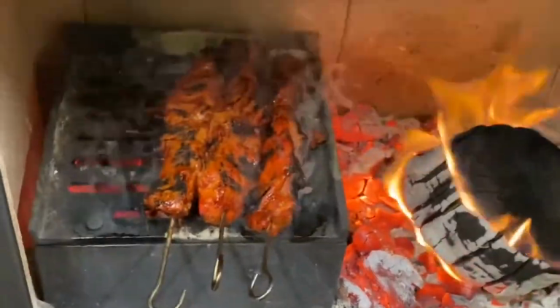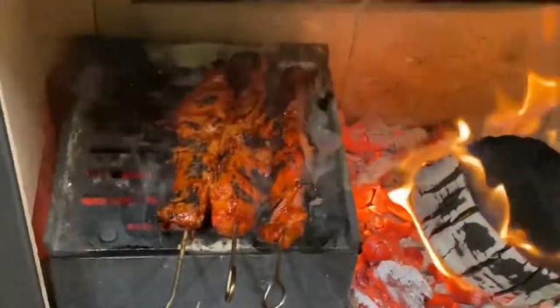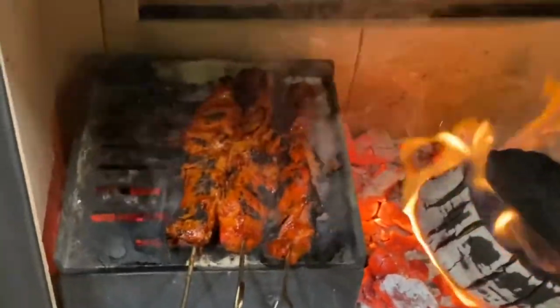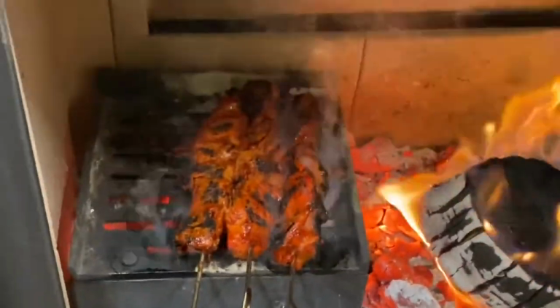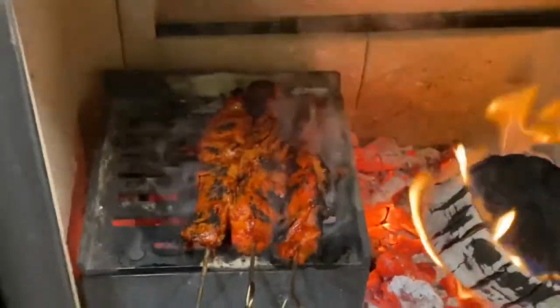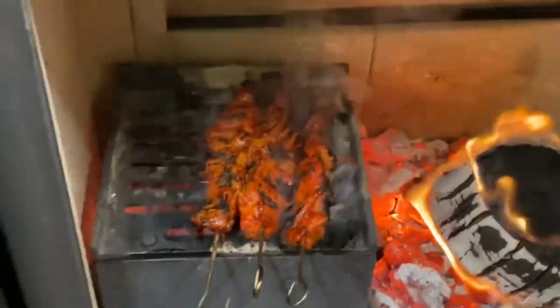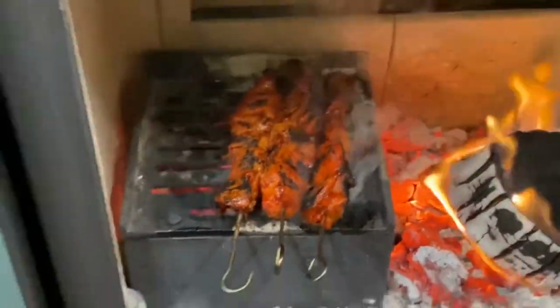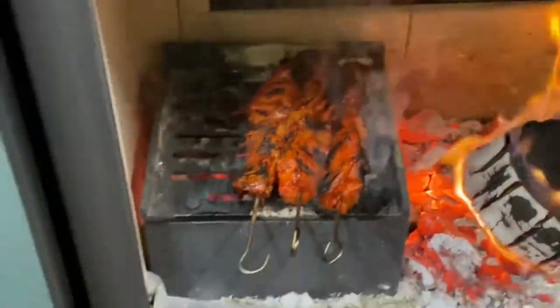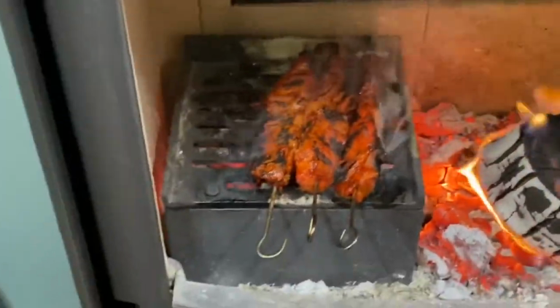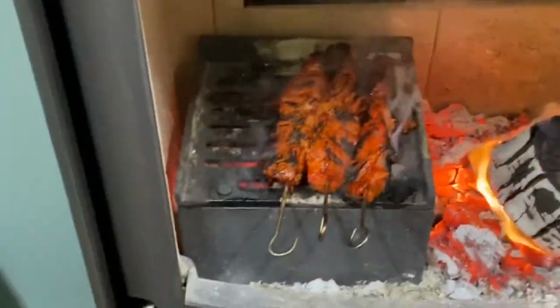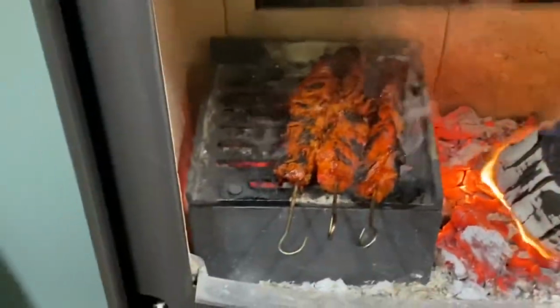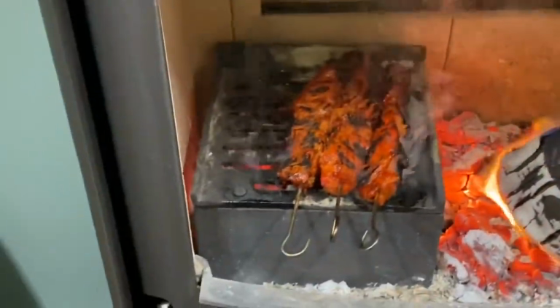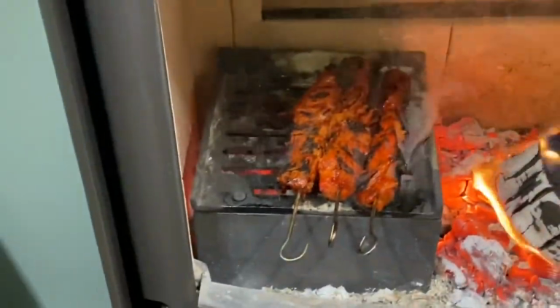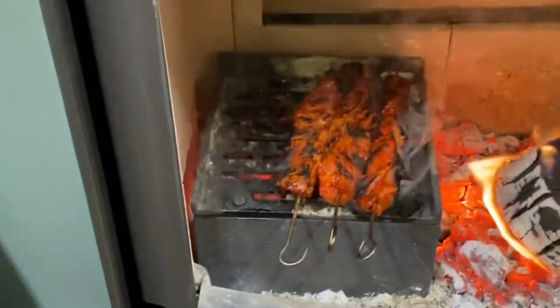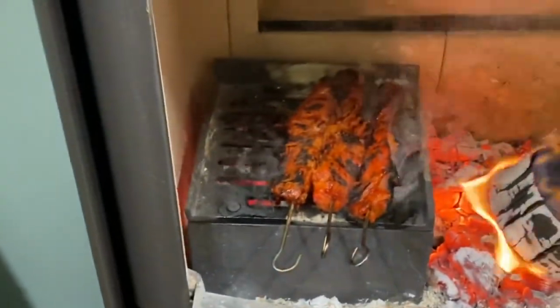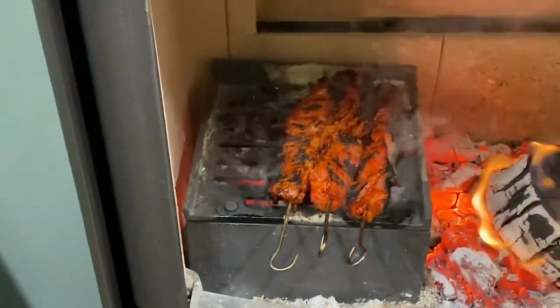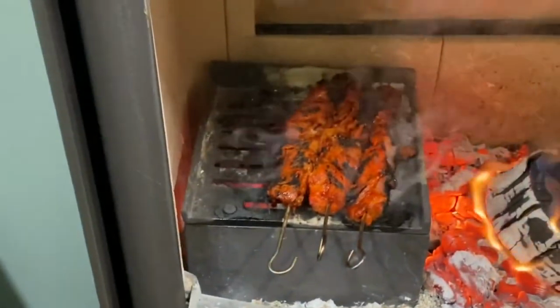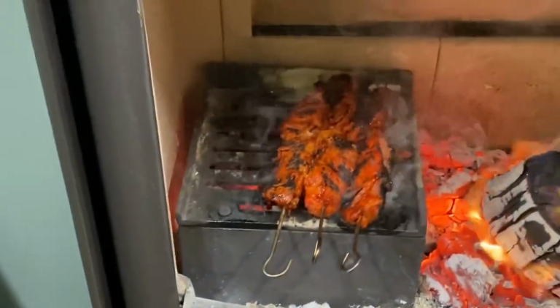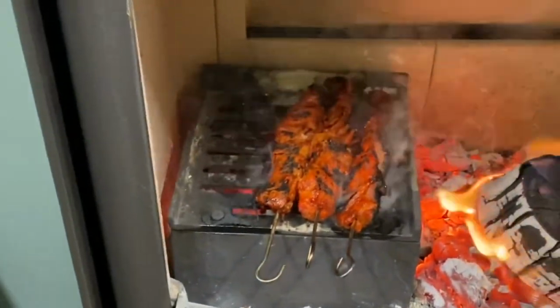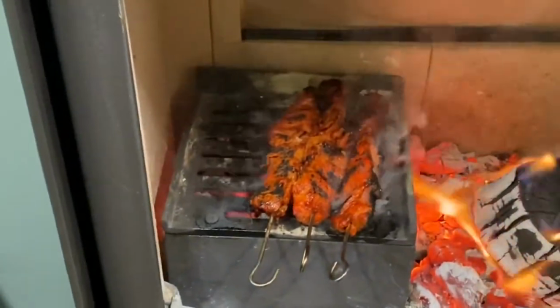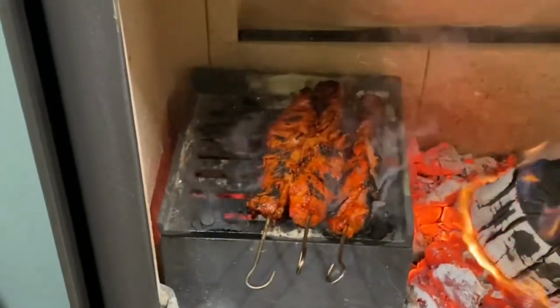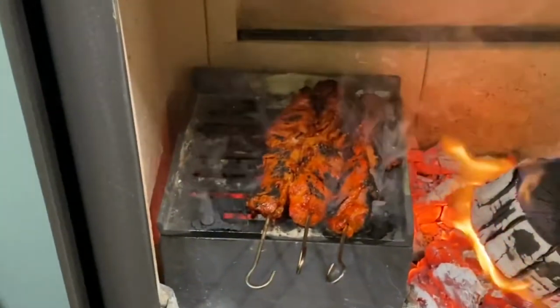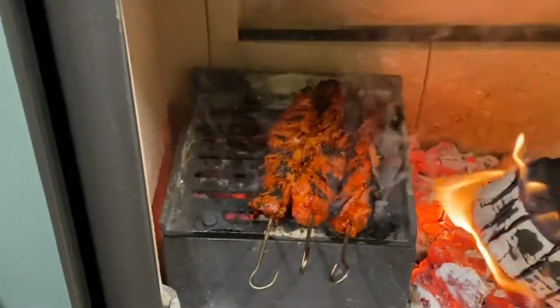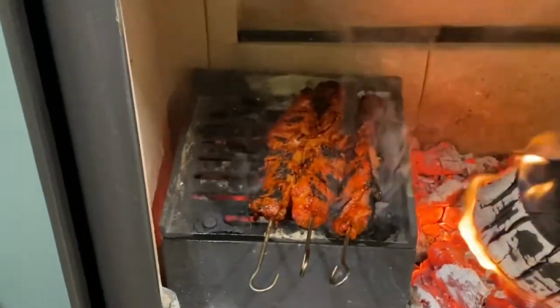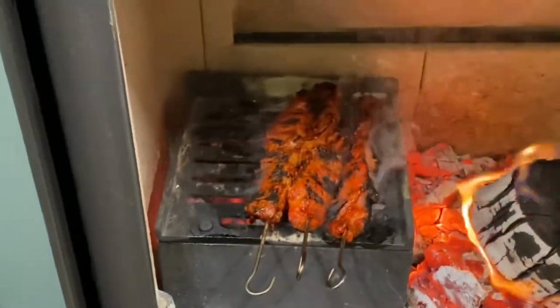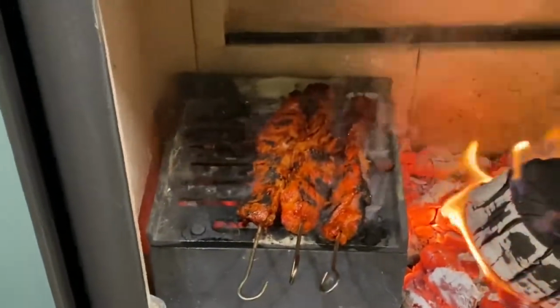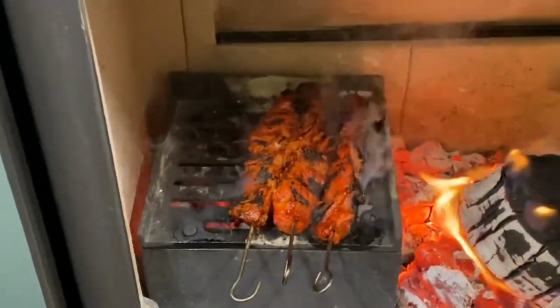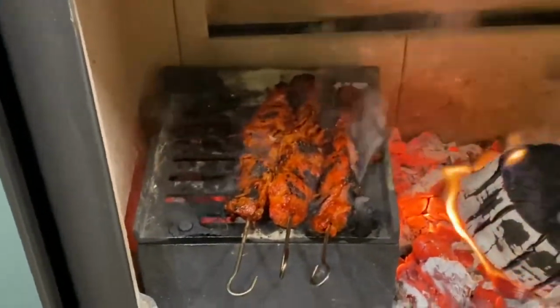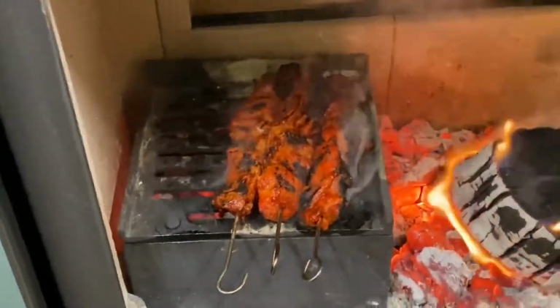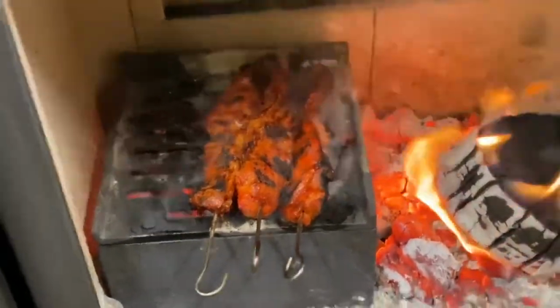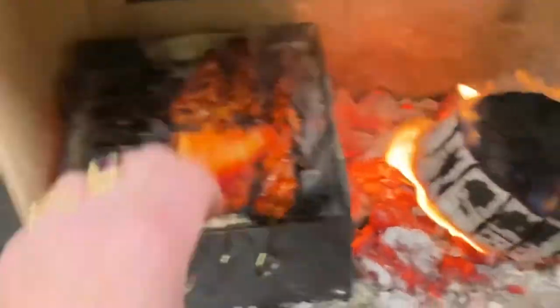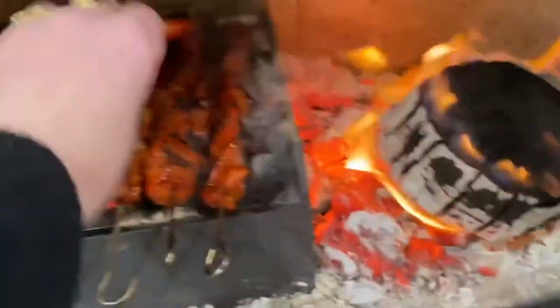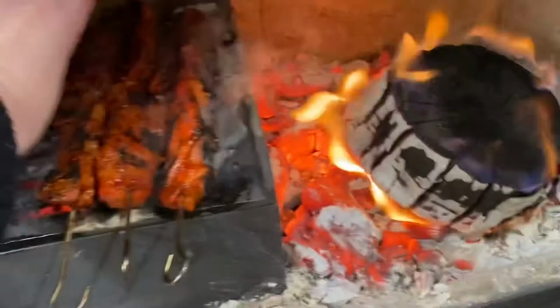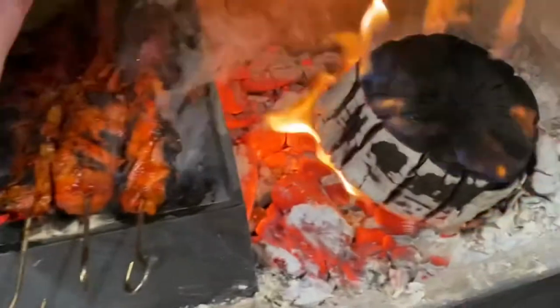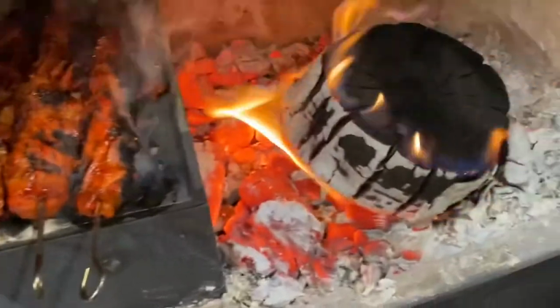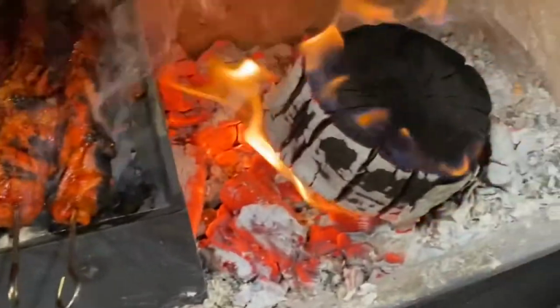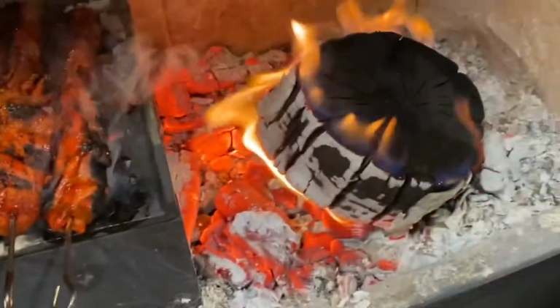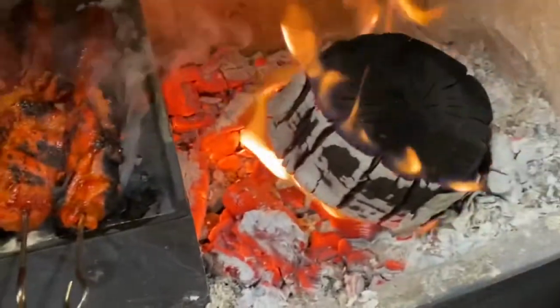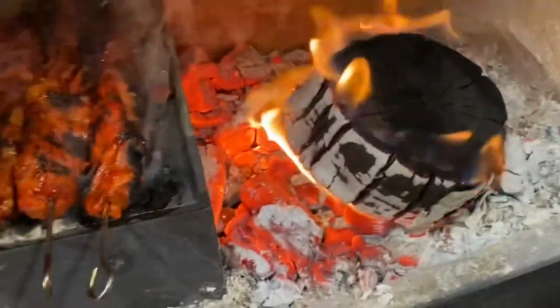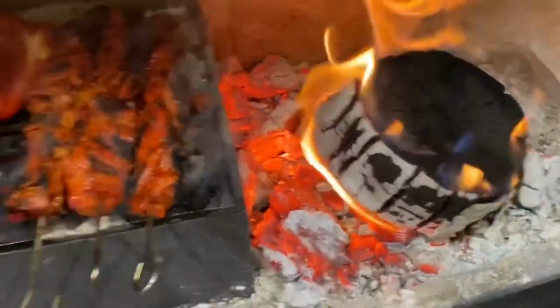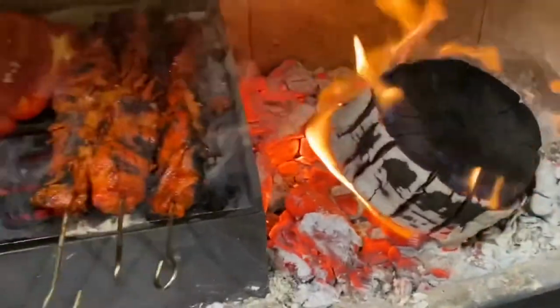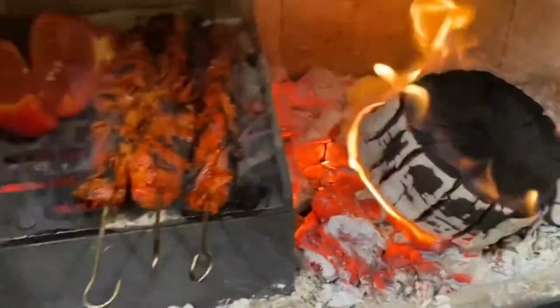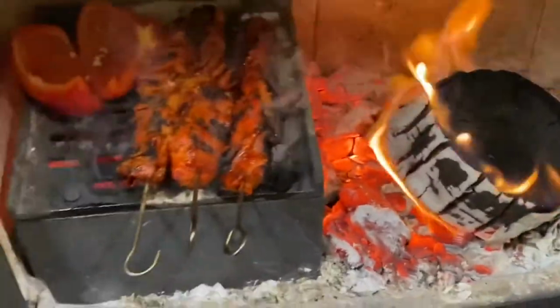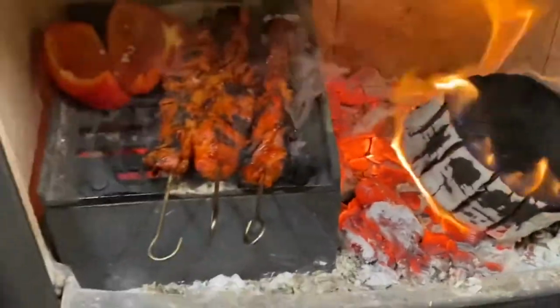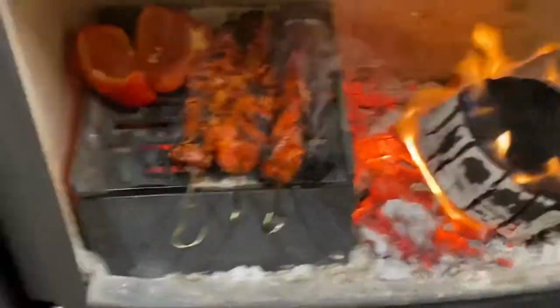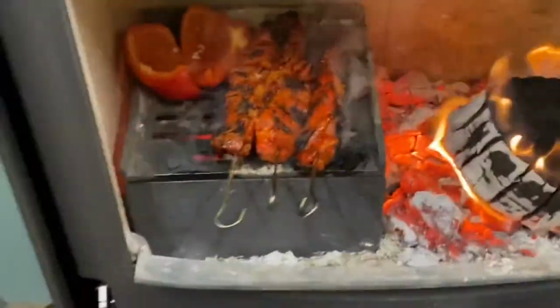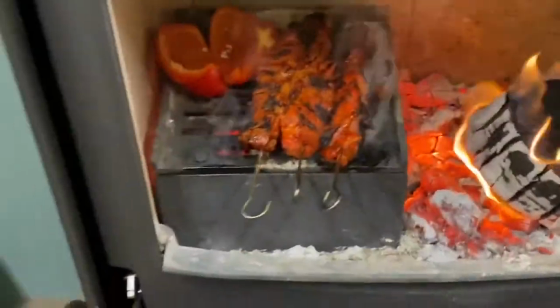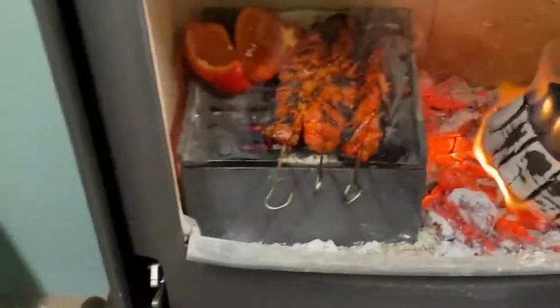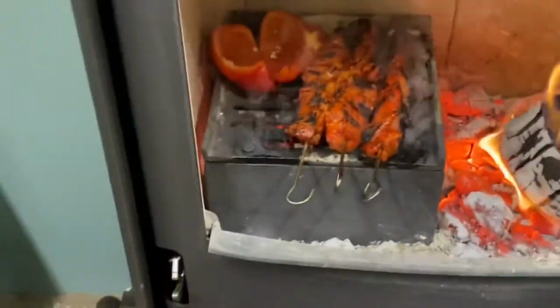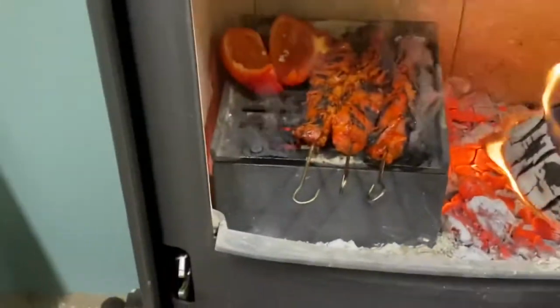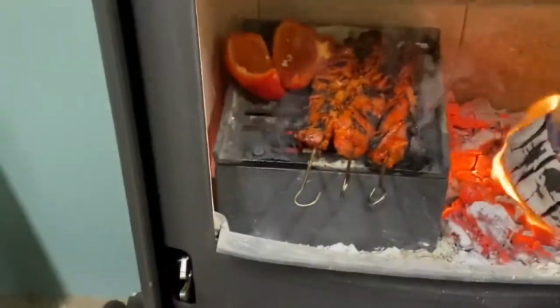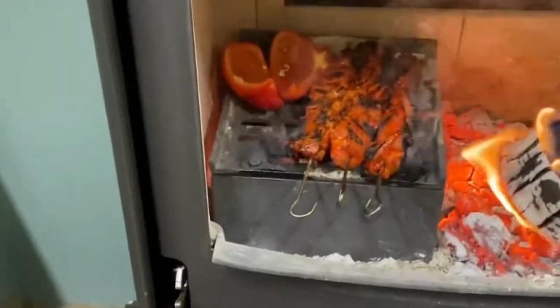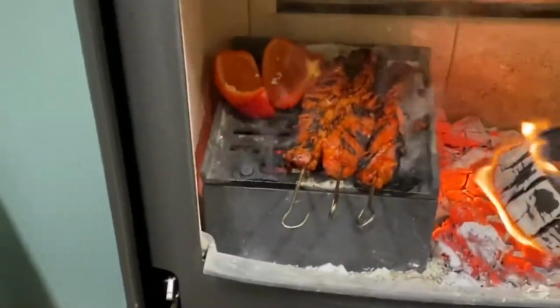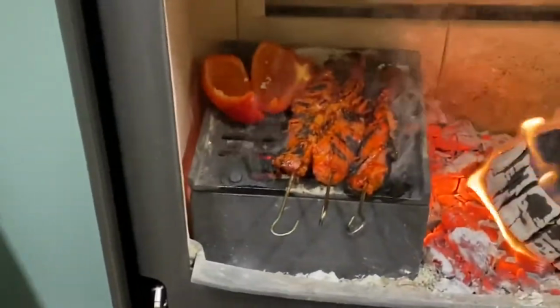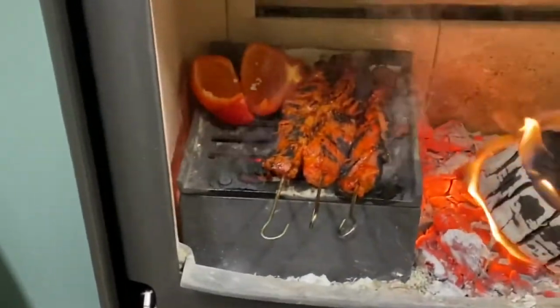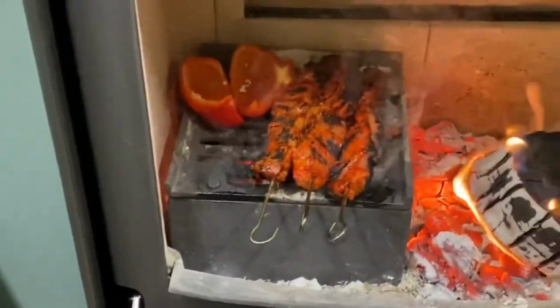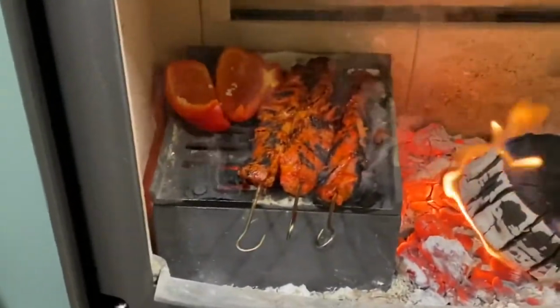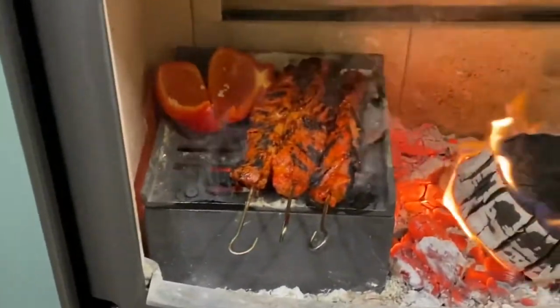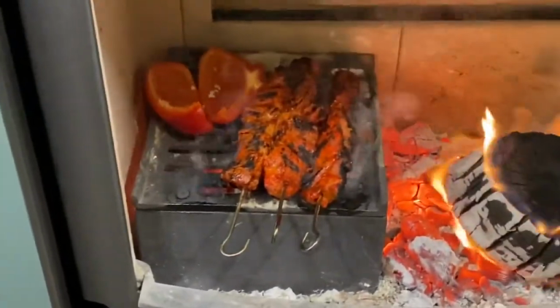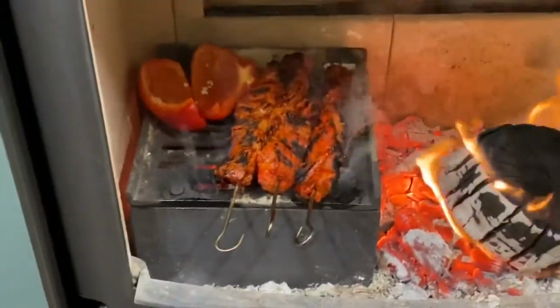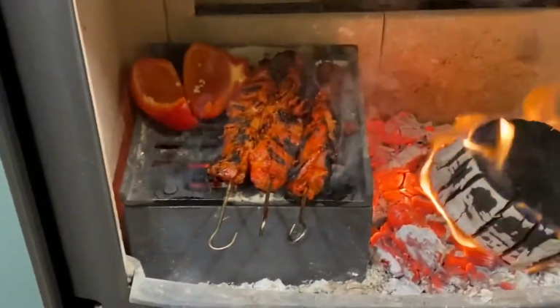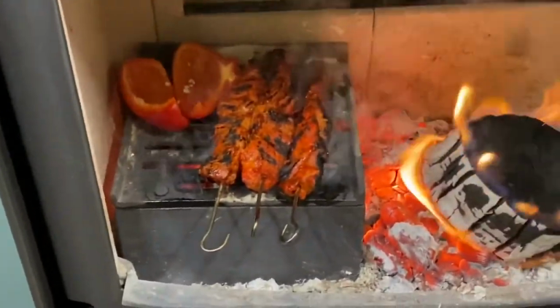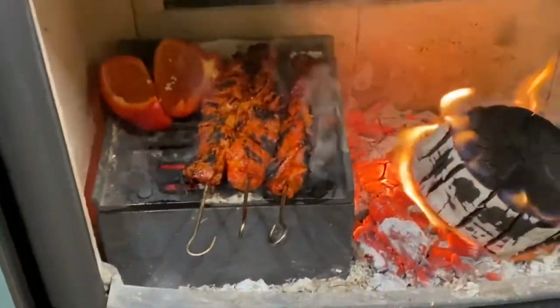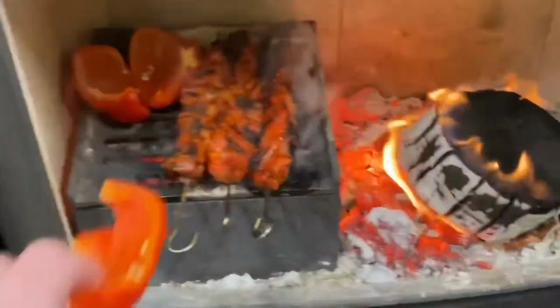With chicken, you want to make sure they're cooked right through. So don't rush these. I'm going to put some peppers in there.